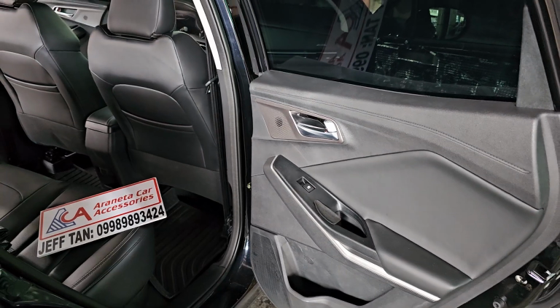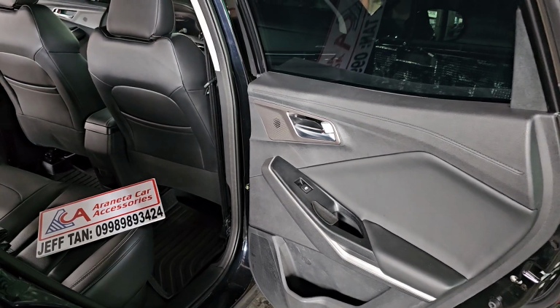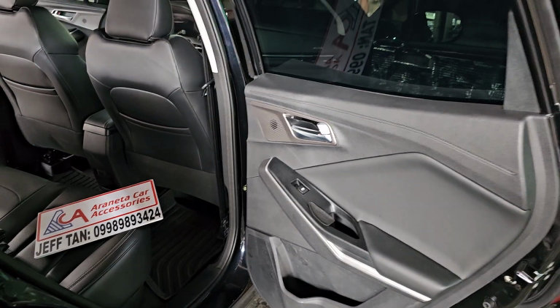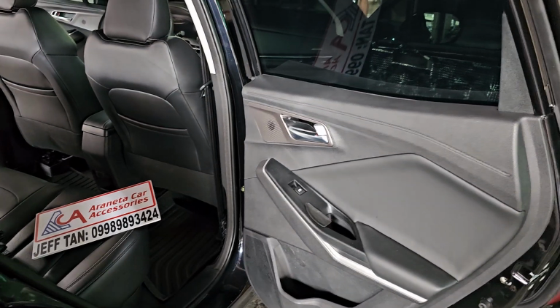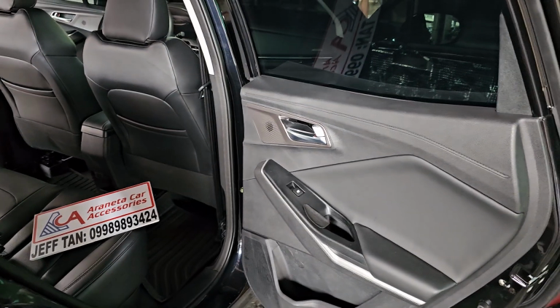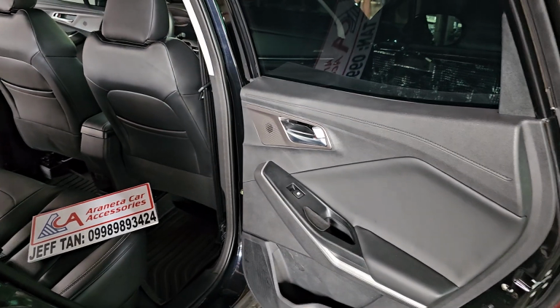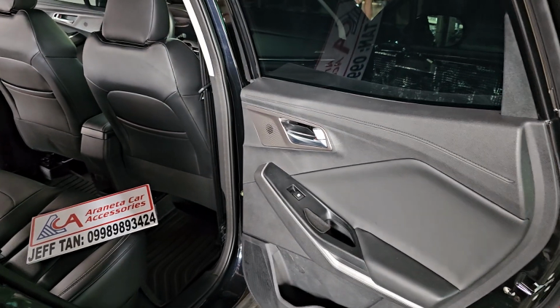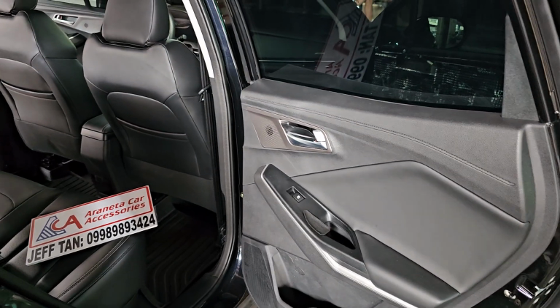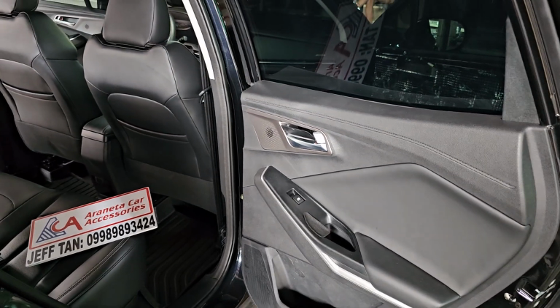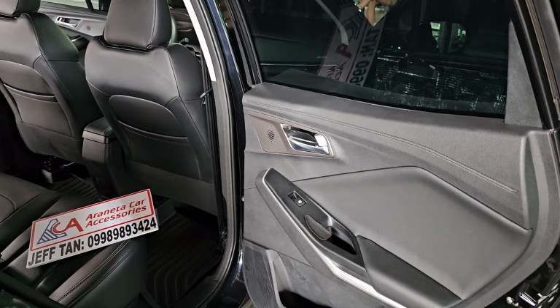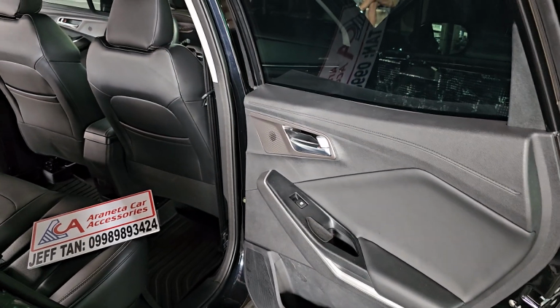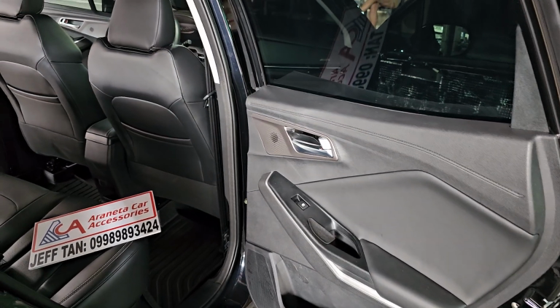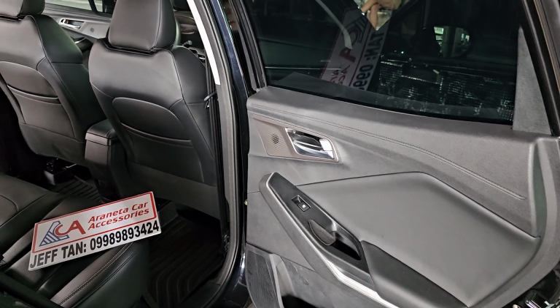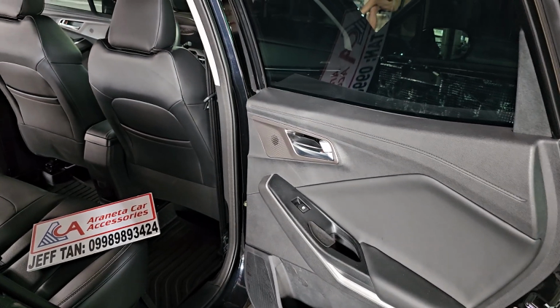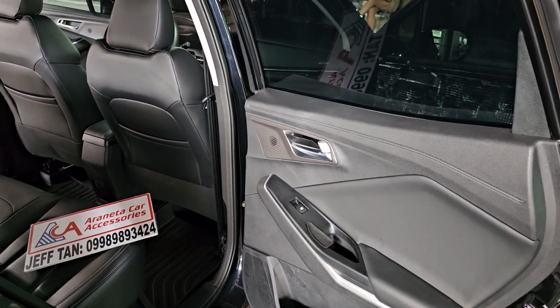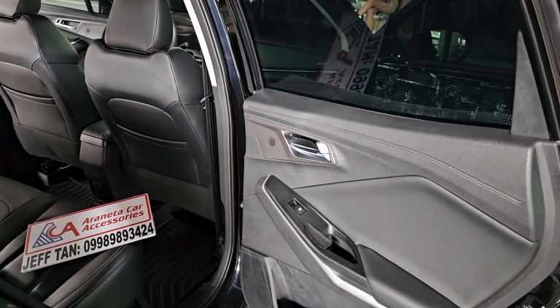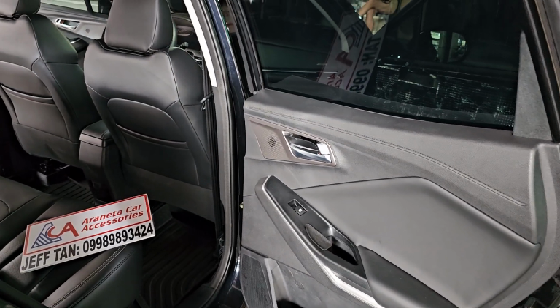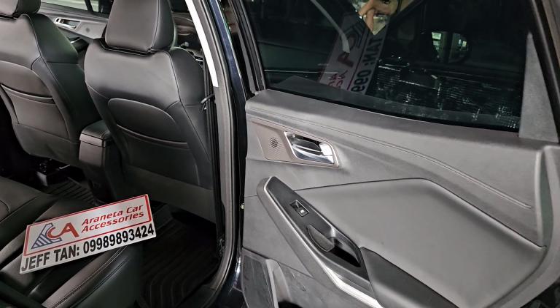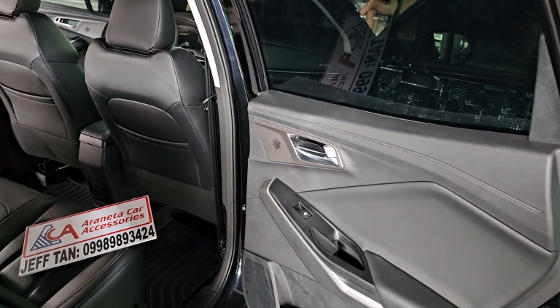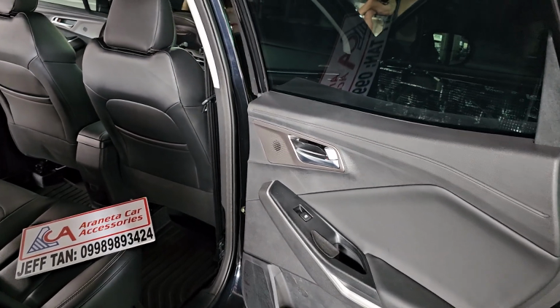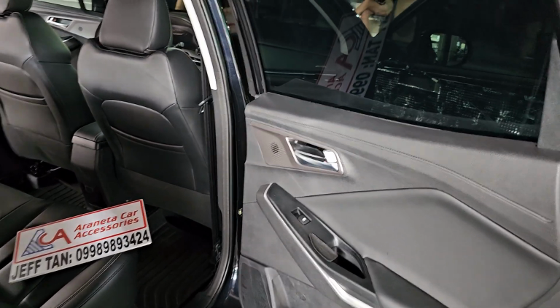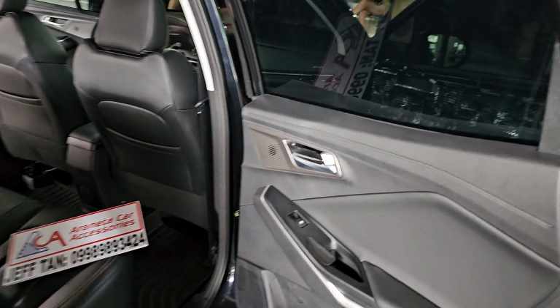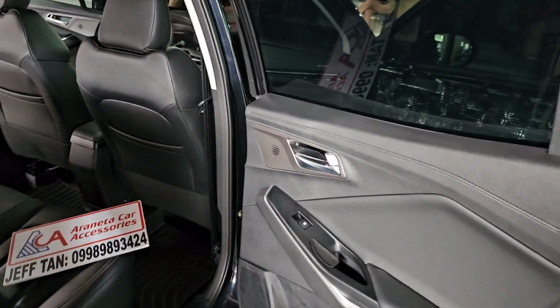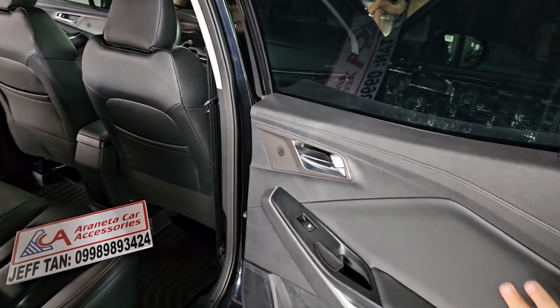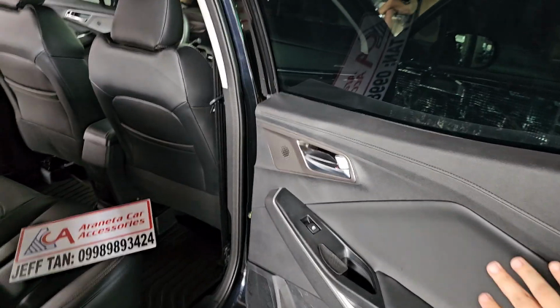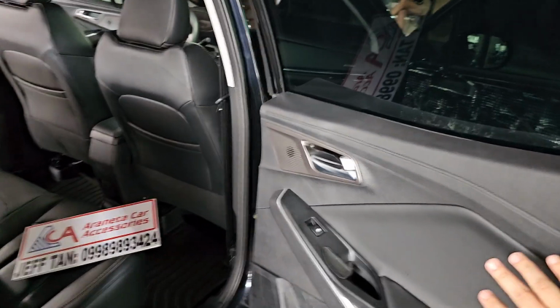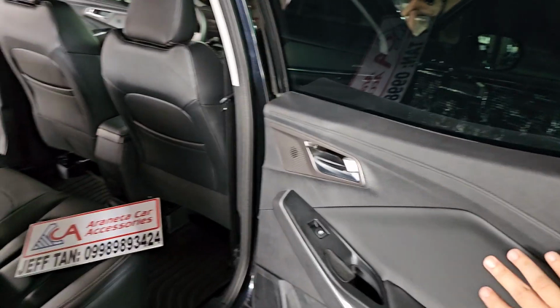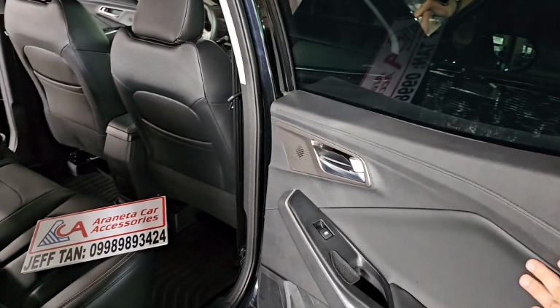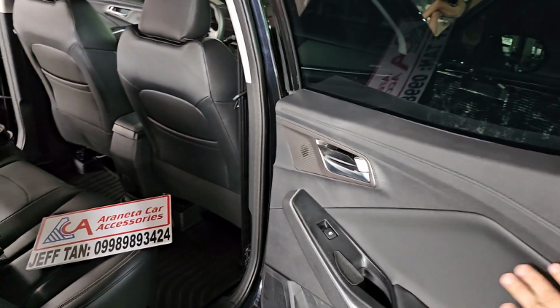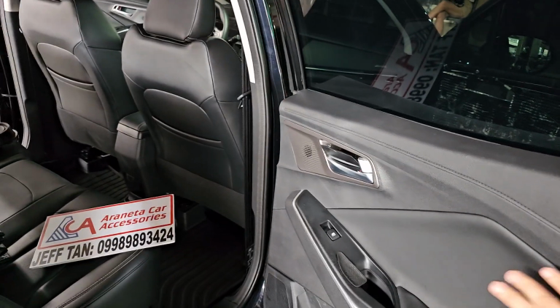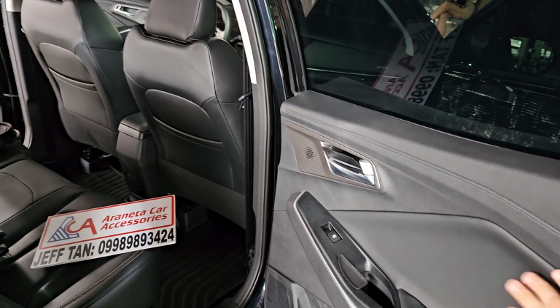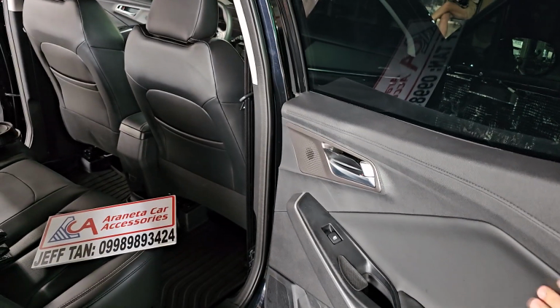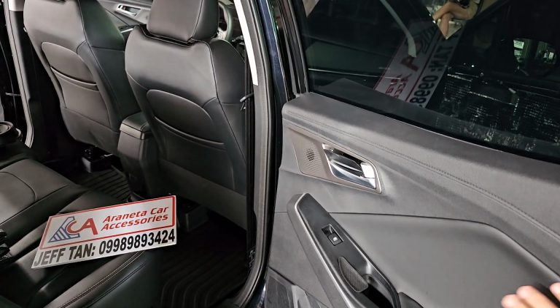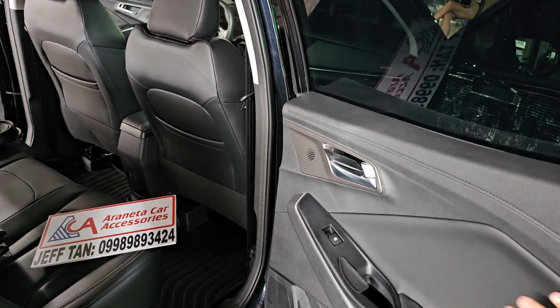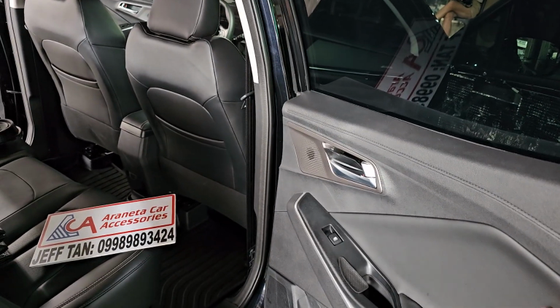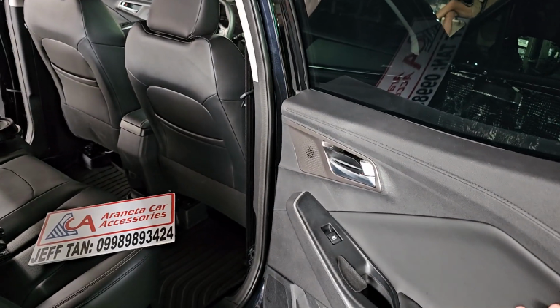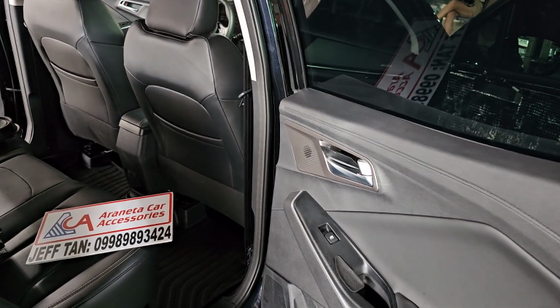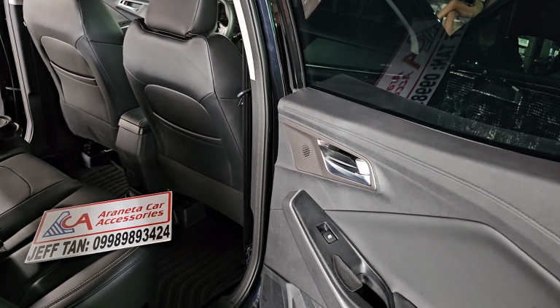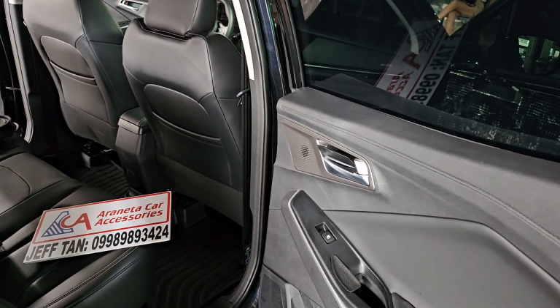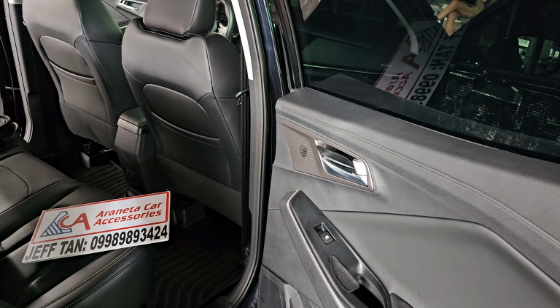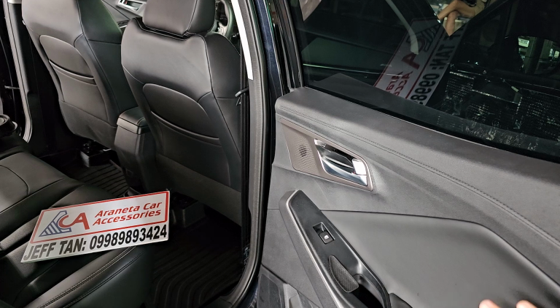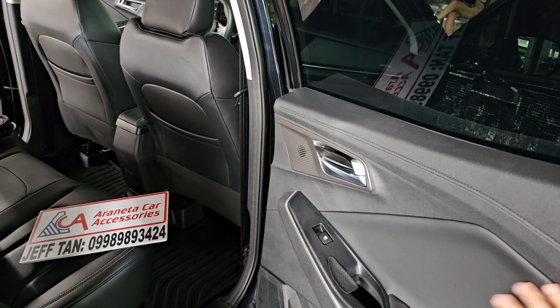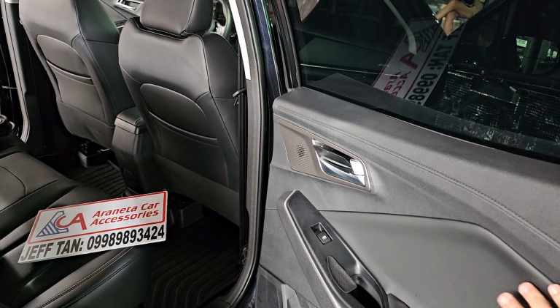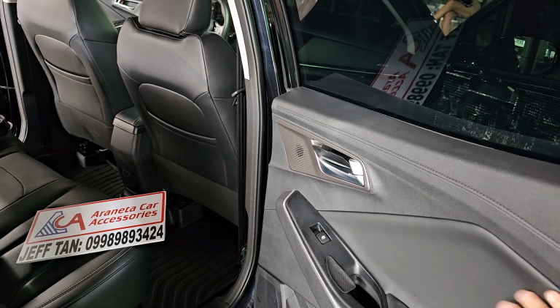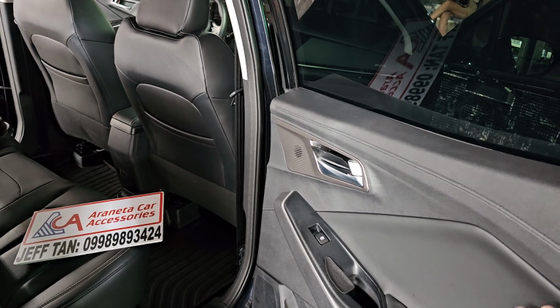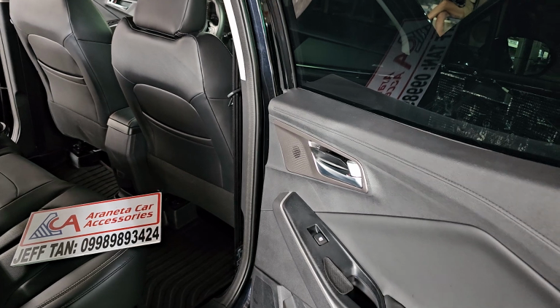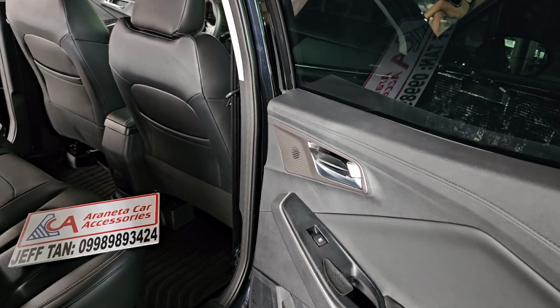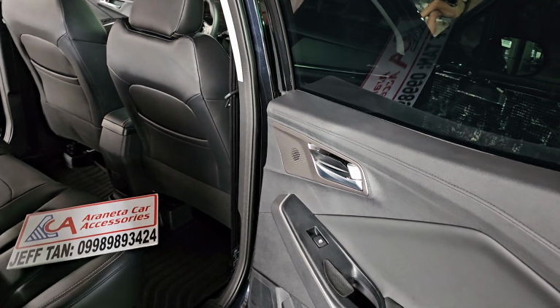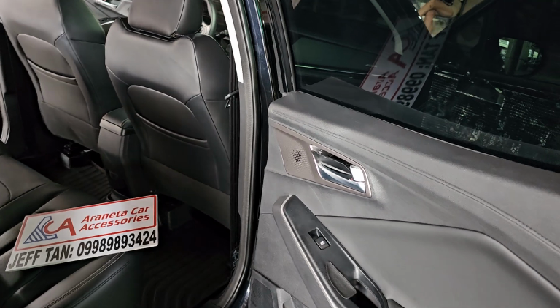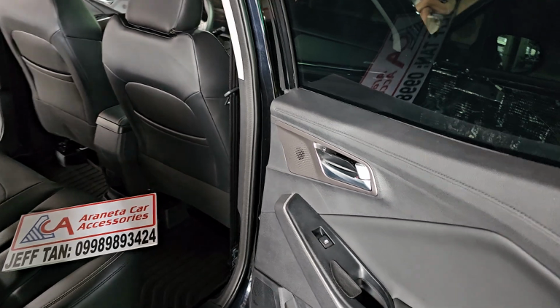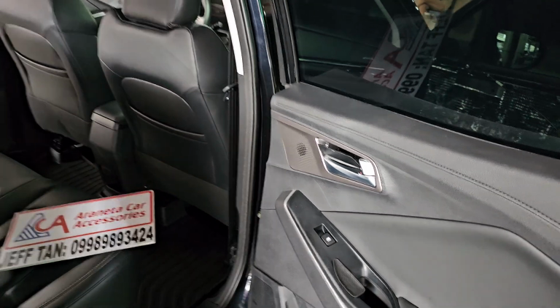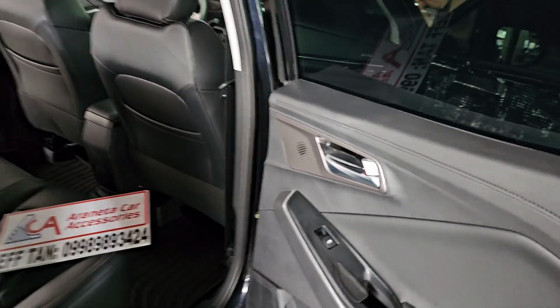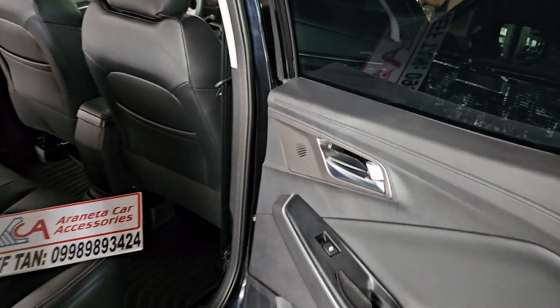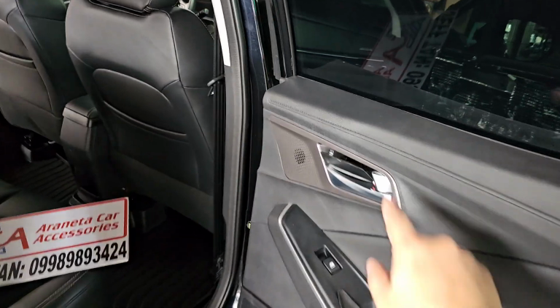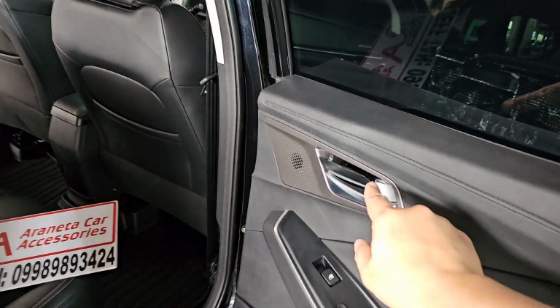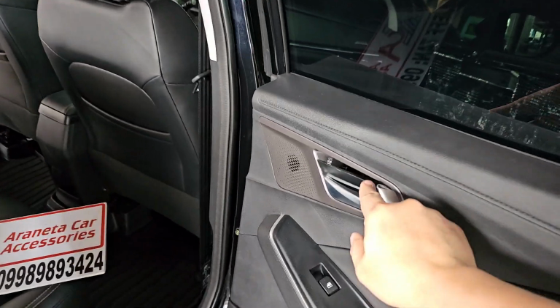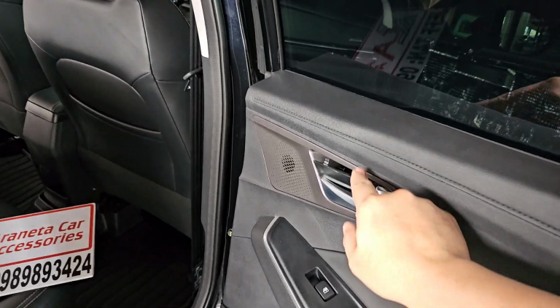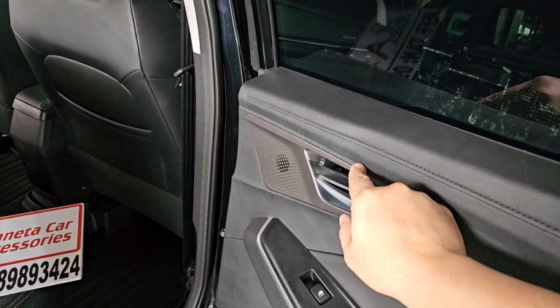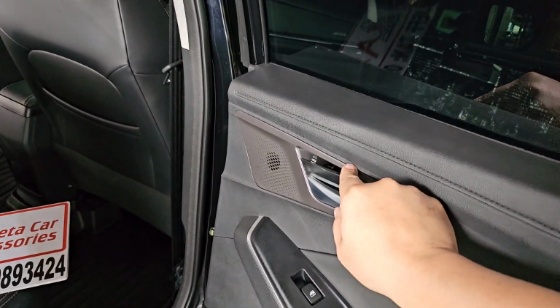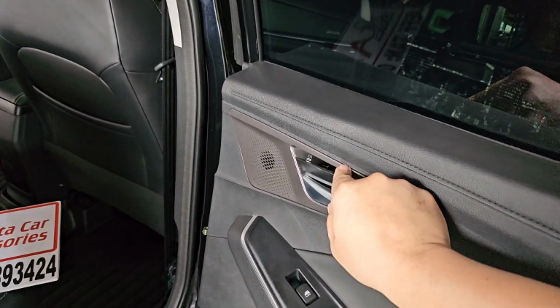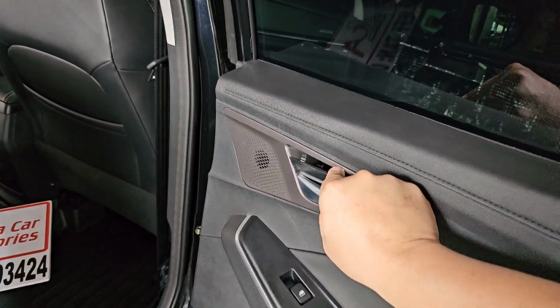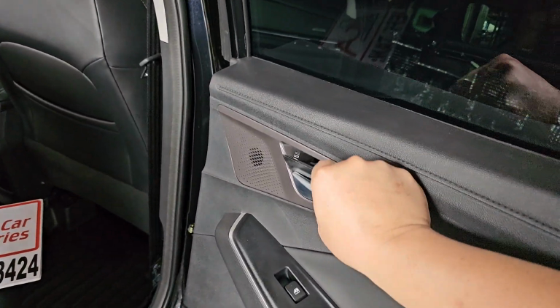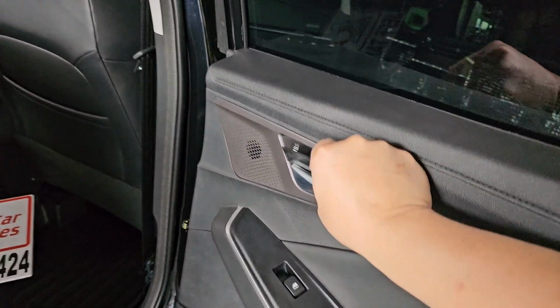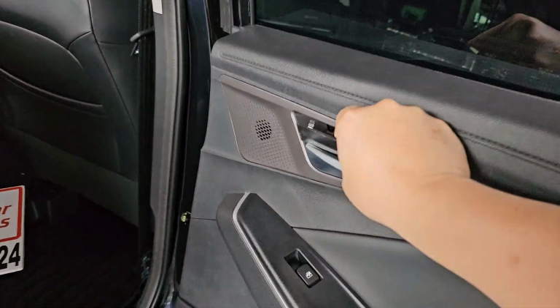Chang'an CS15 rear door card removal guide. Okay, this is just a guide — remove the cover.